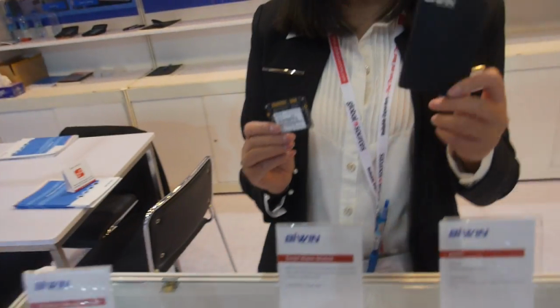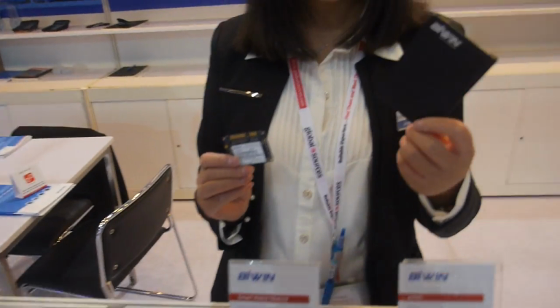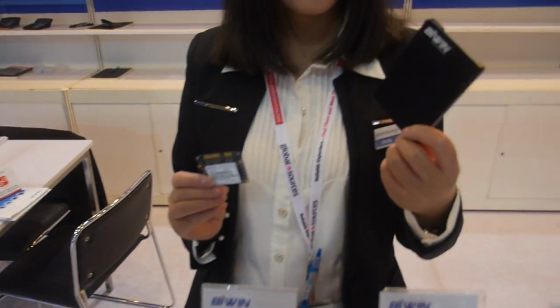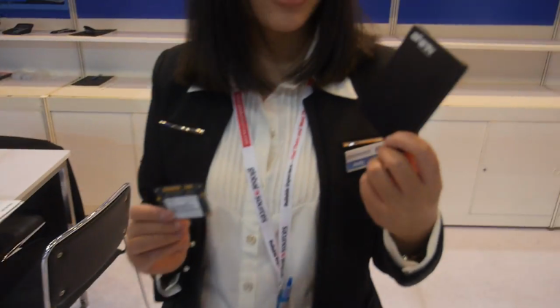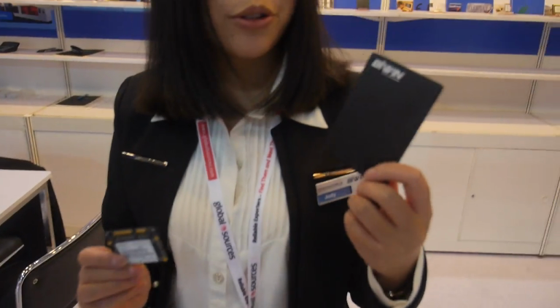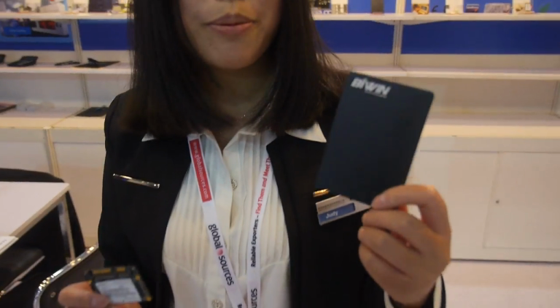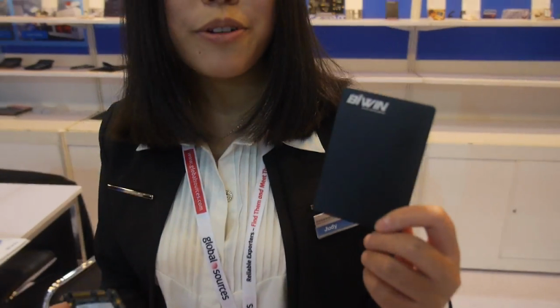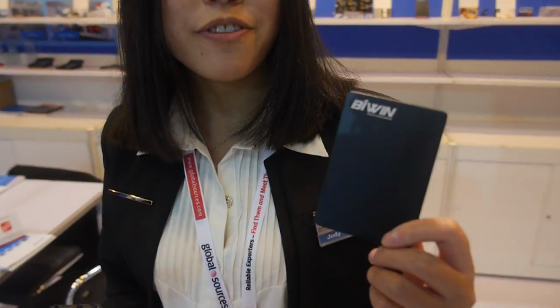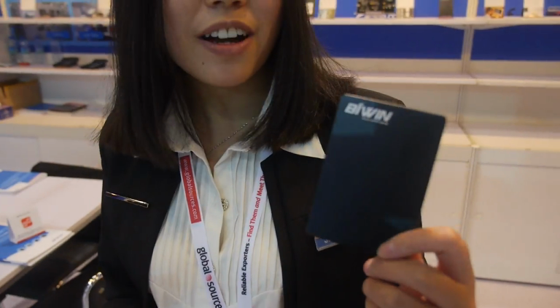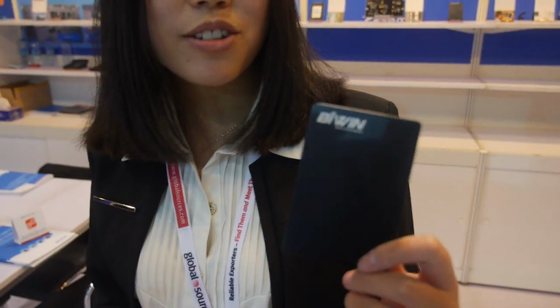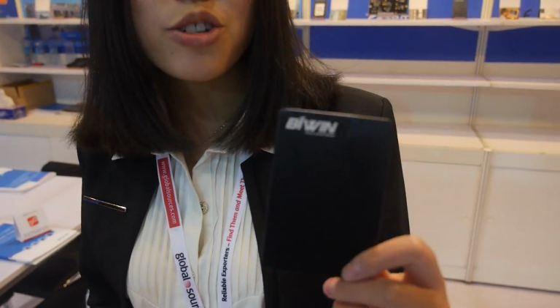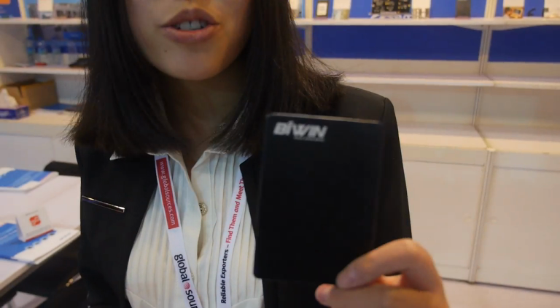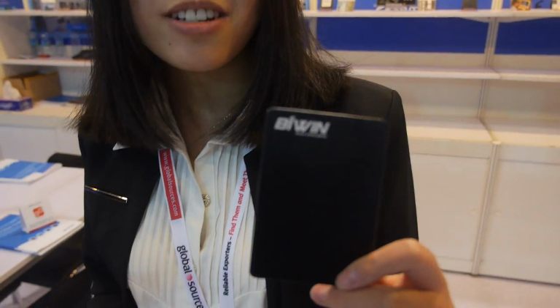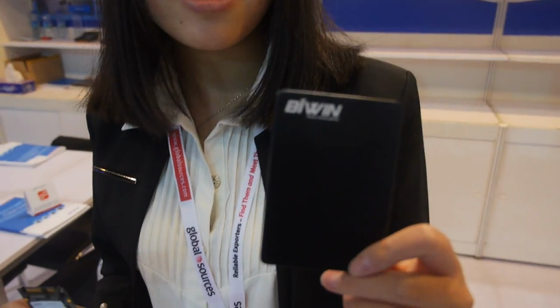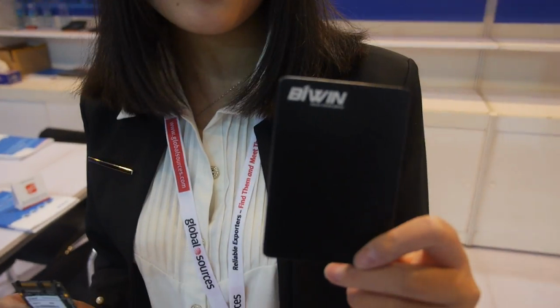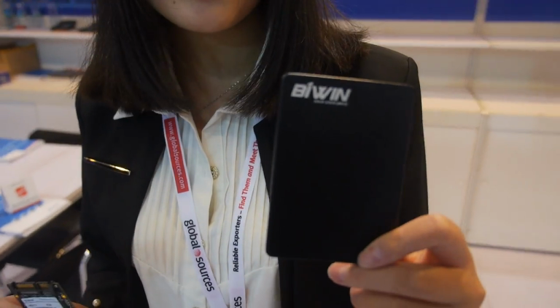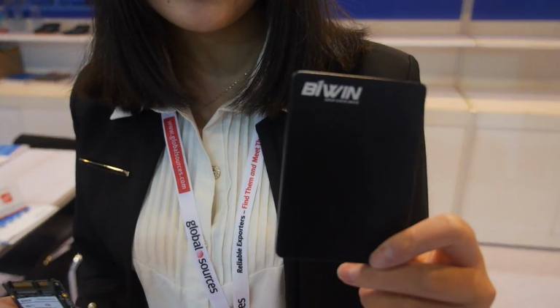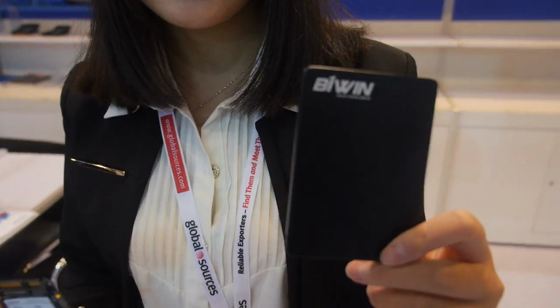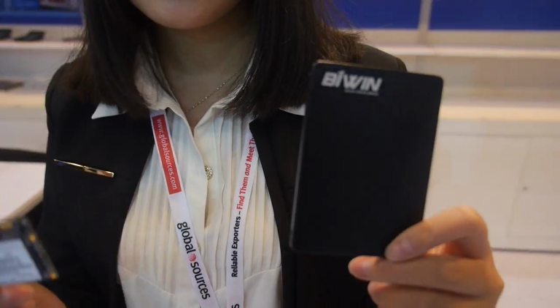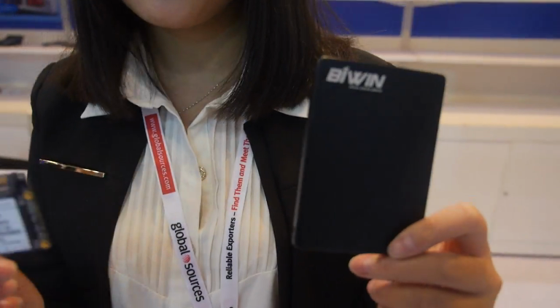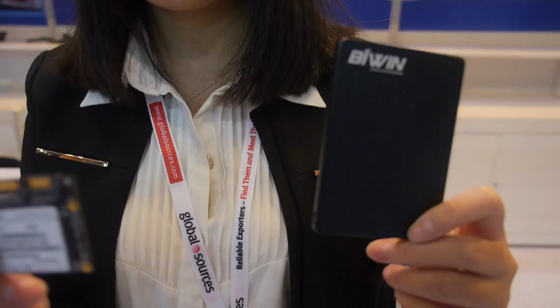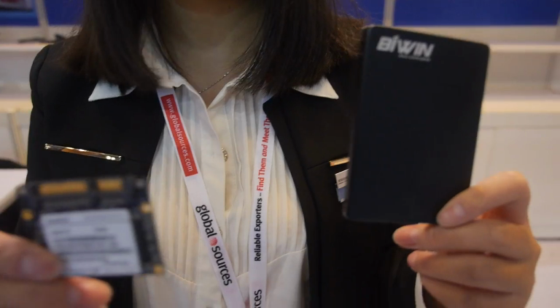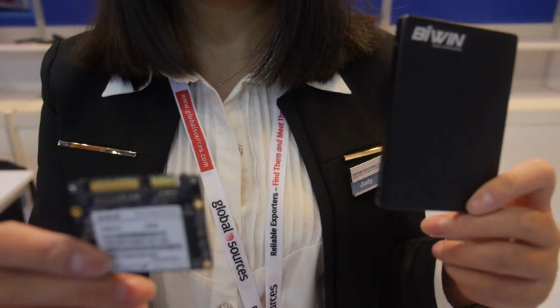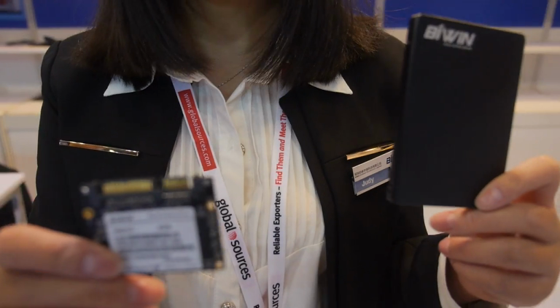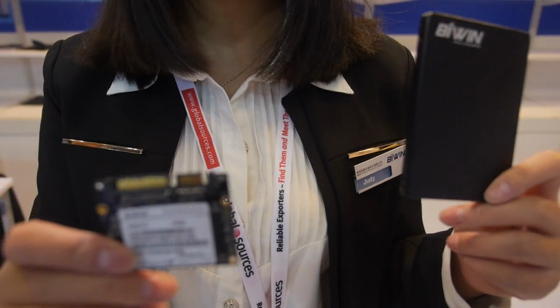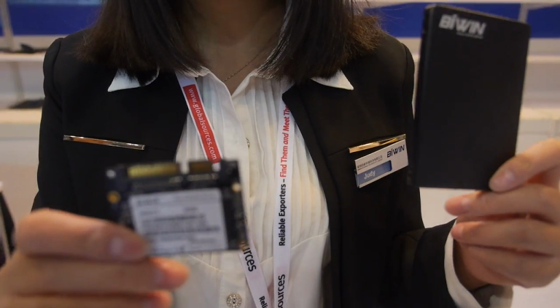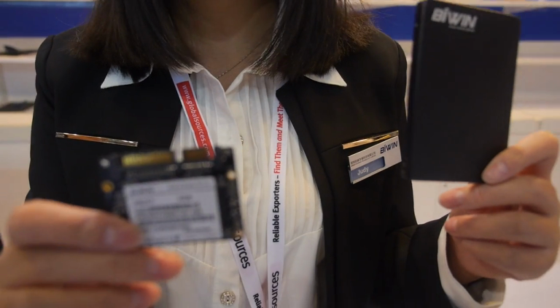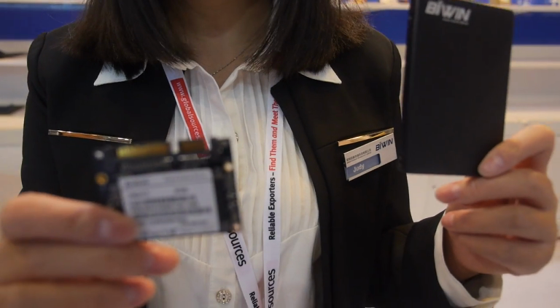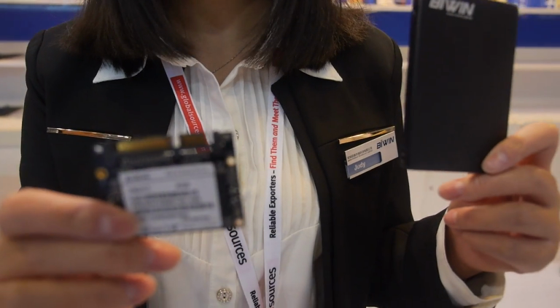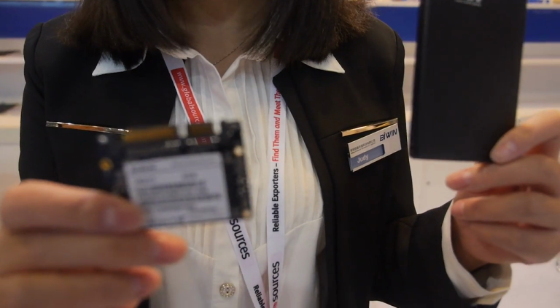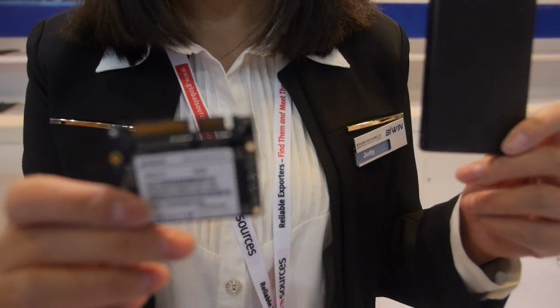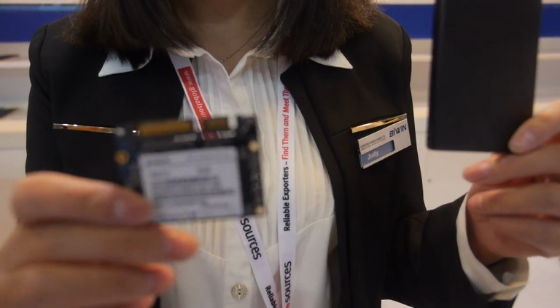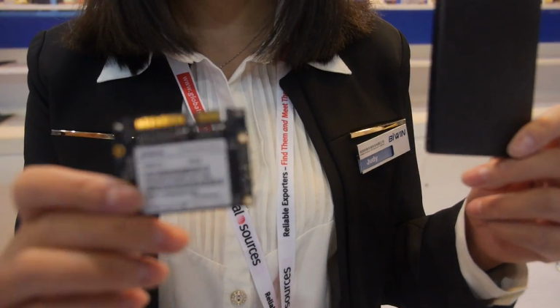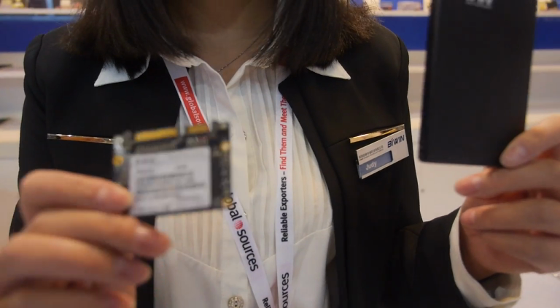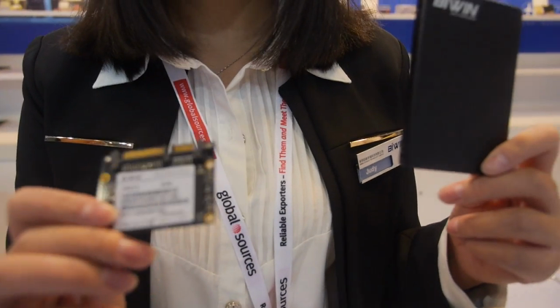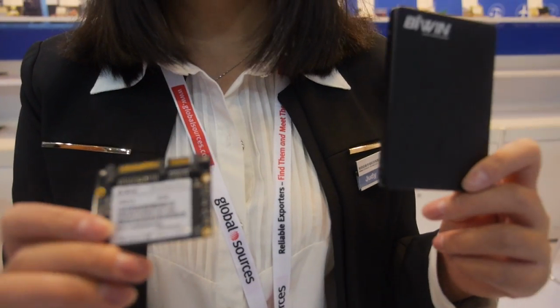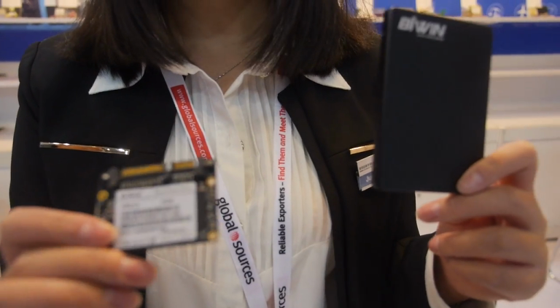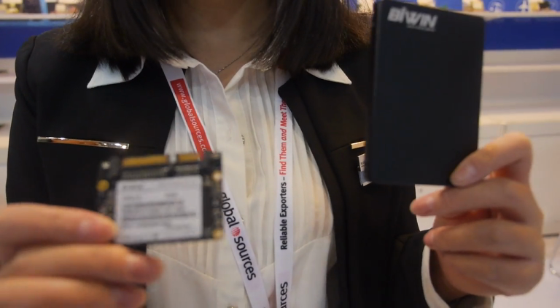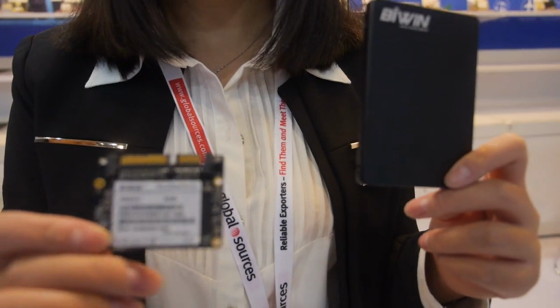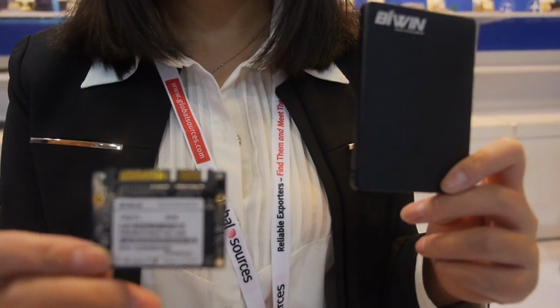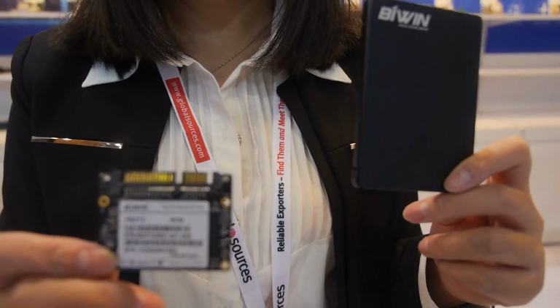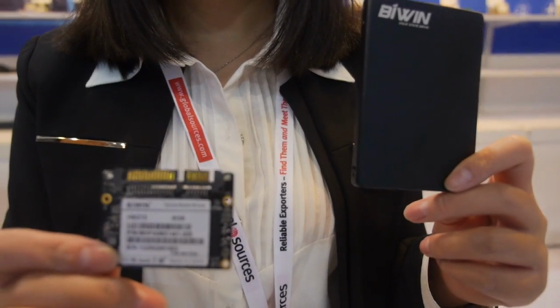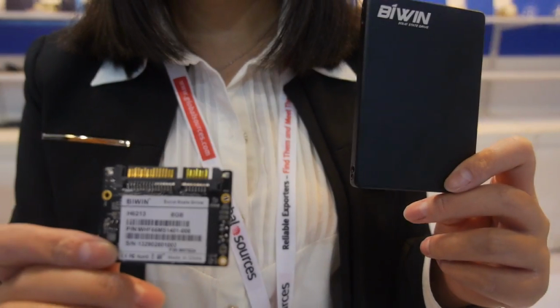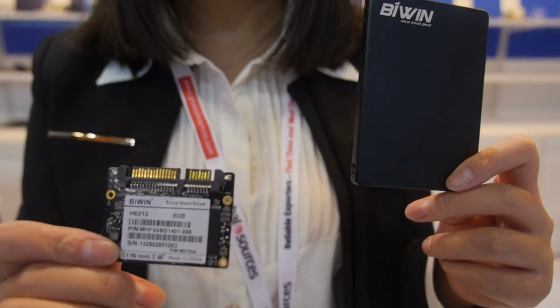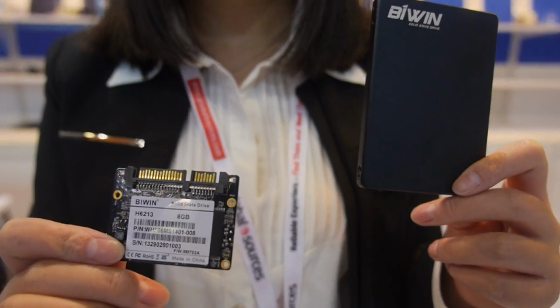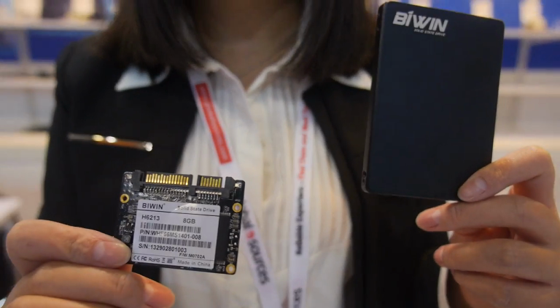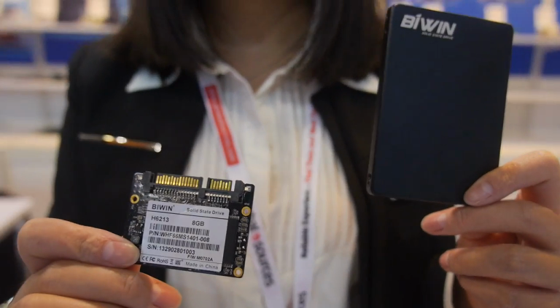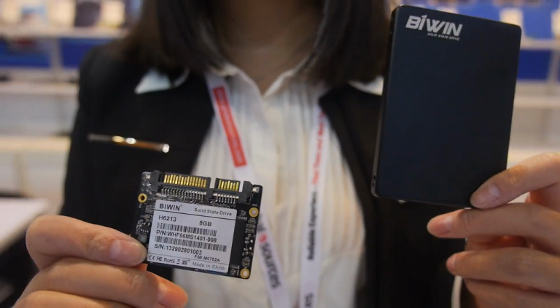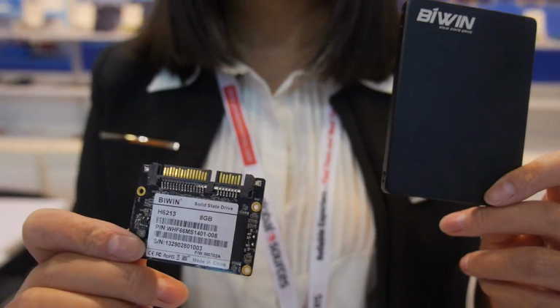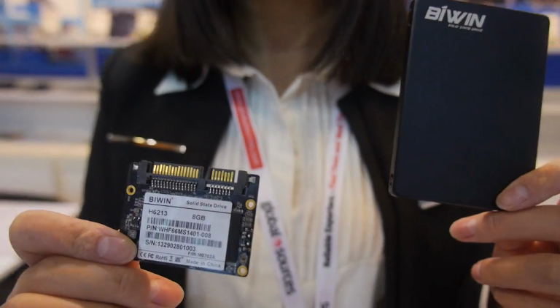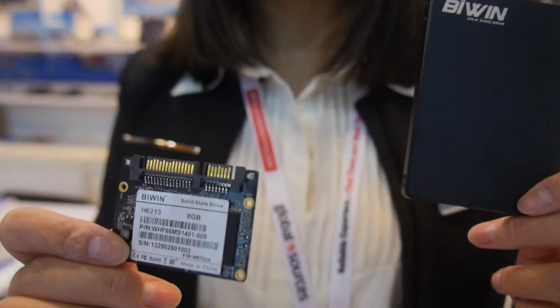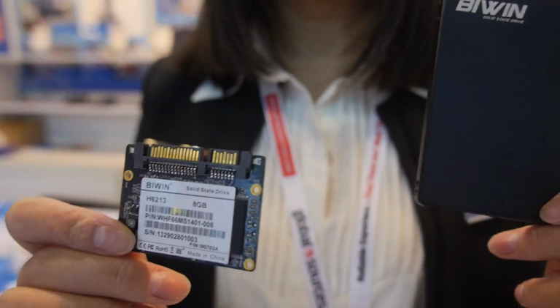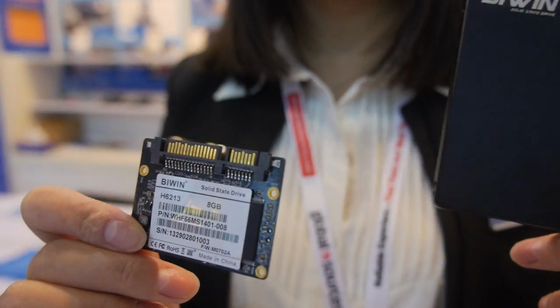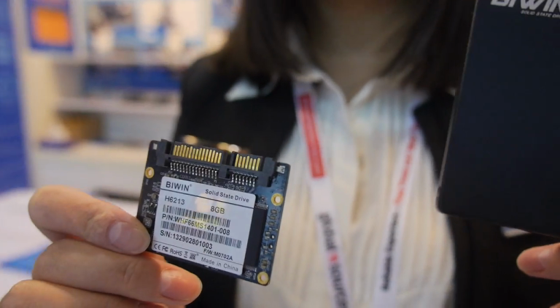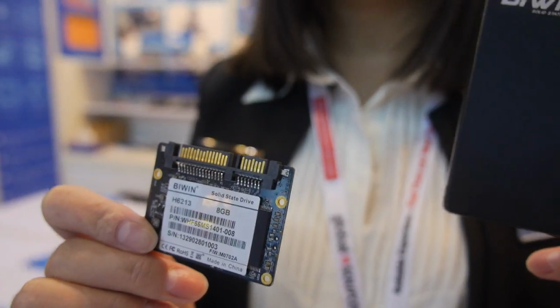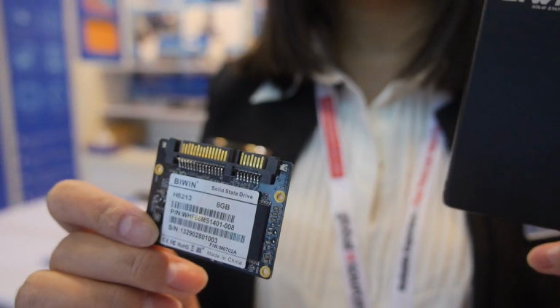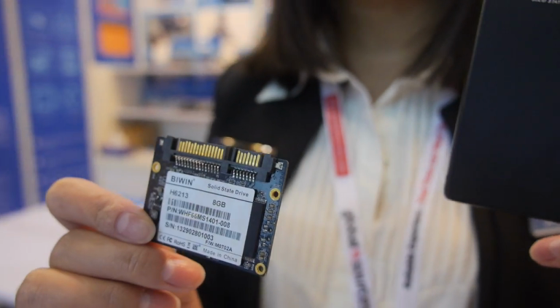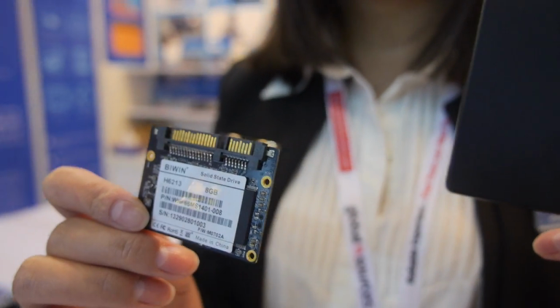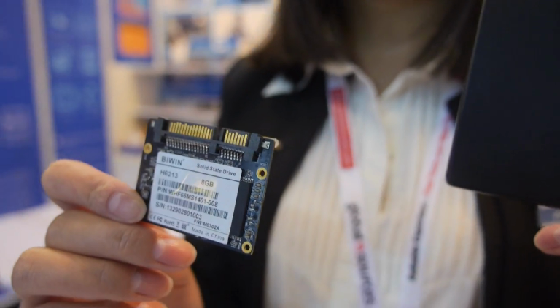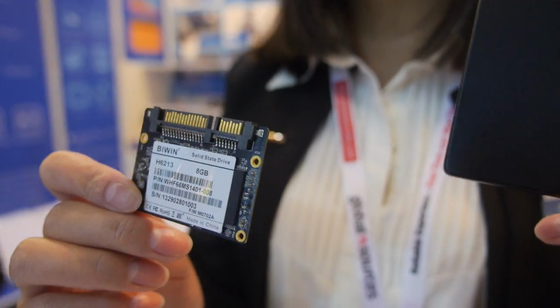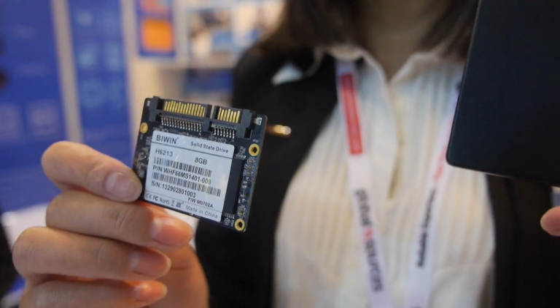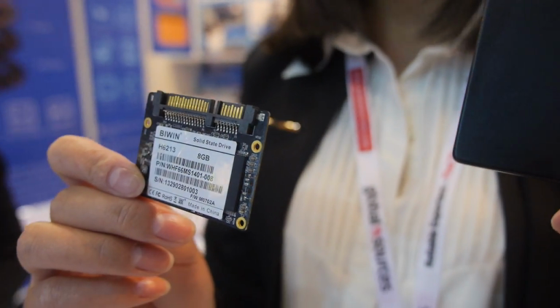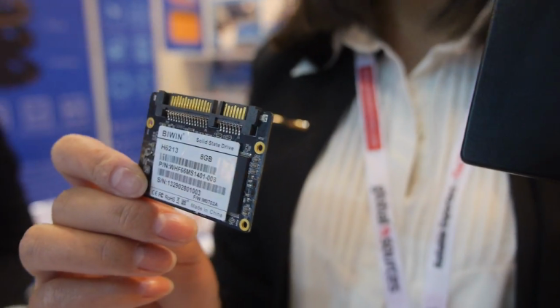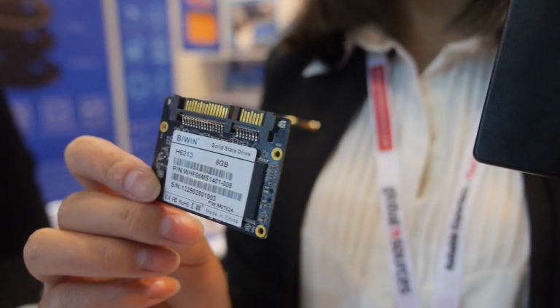This is a 2.5 inch SSD — this is half slim. We can use it for thin line applications.